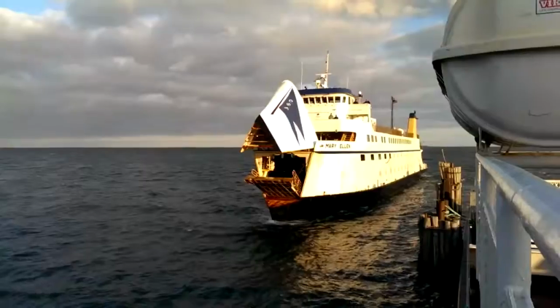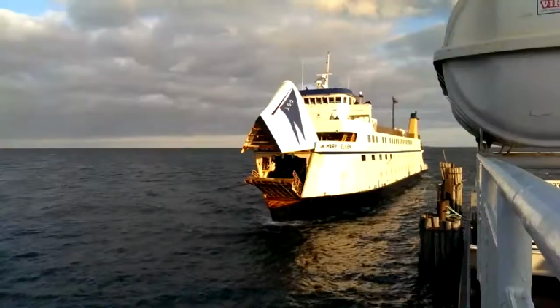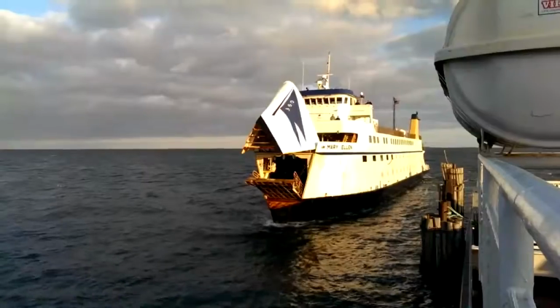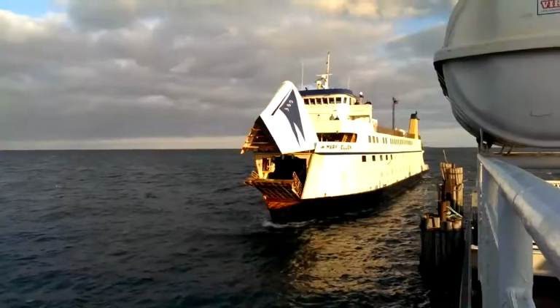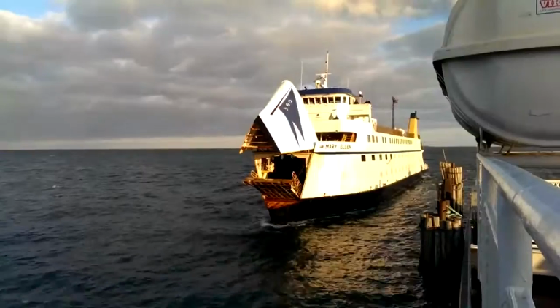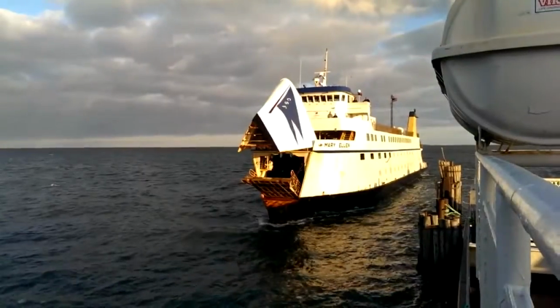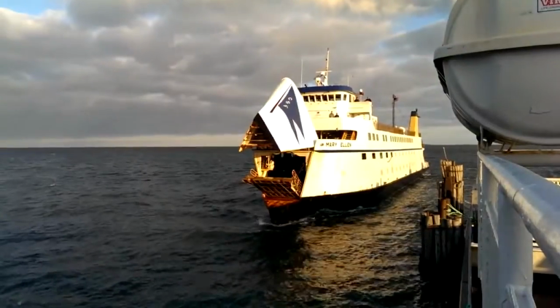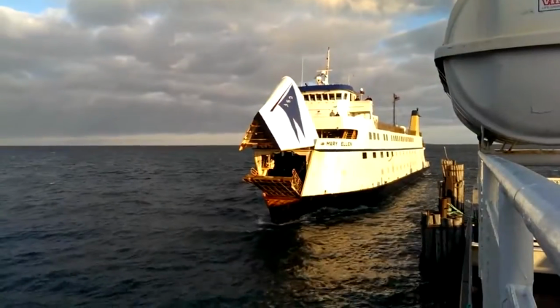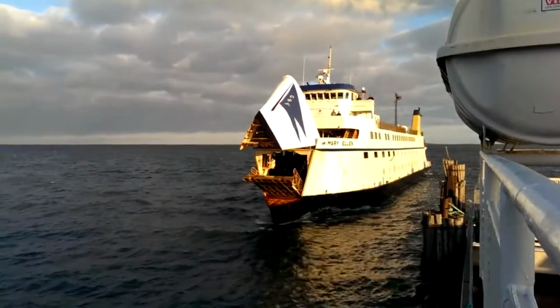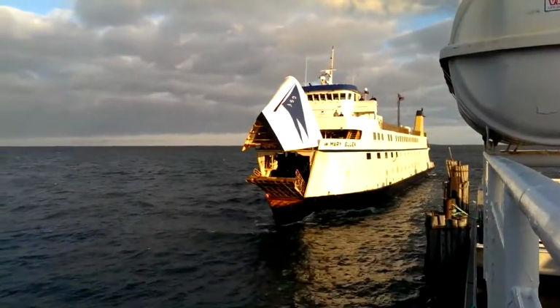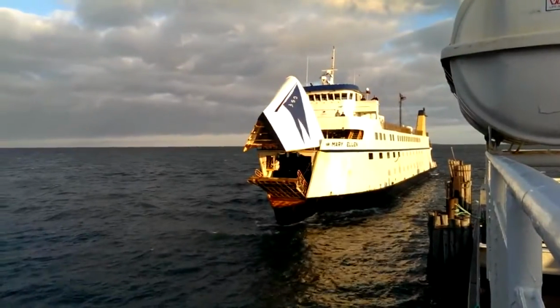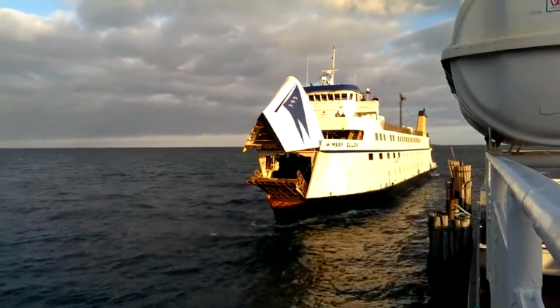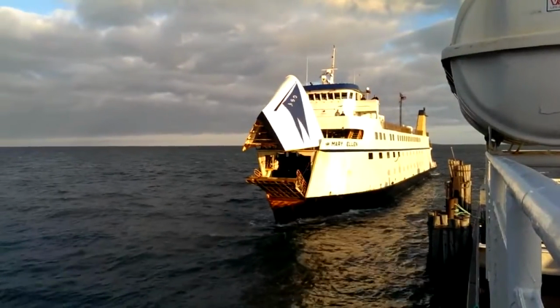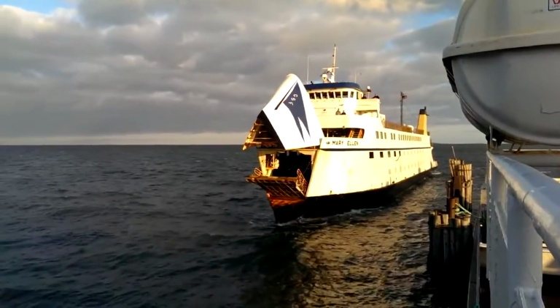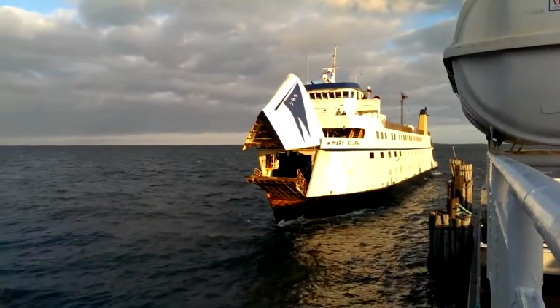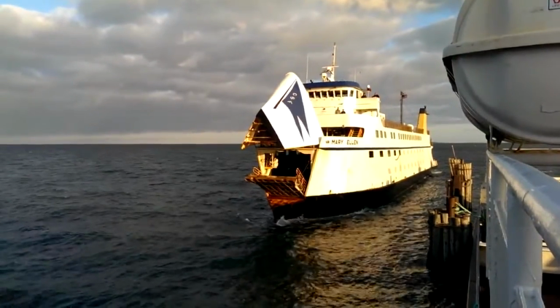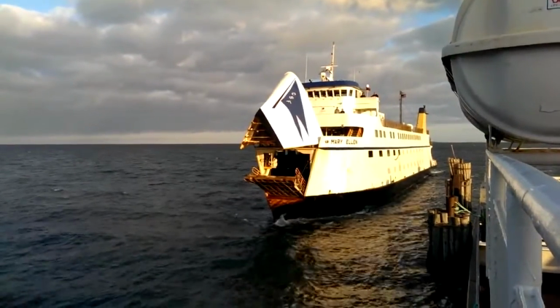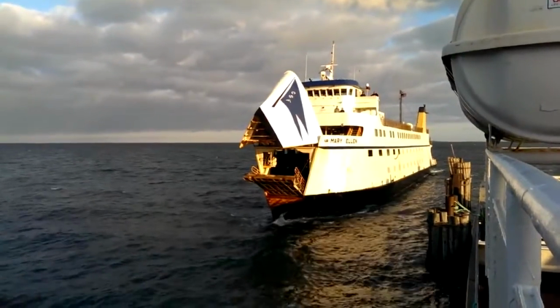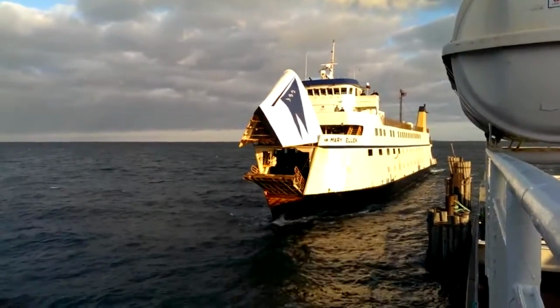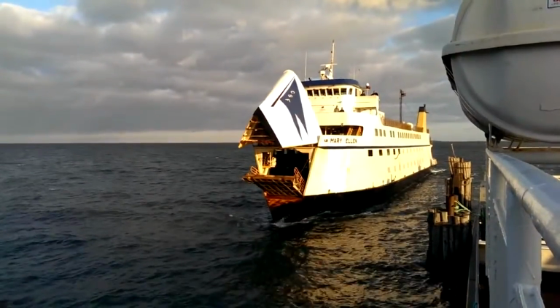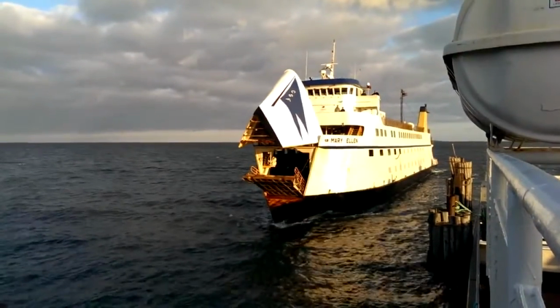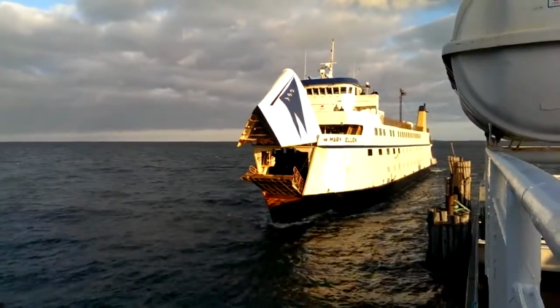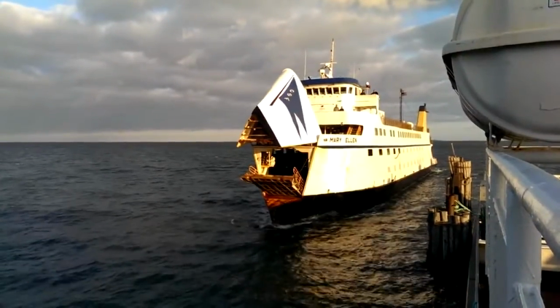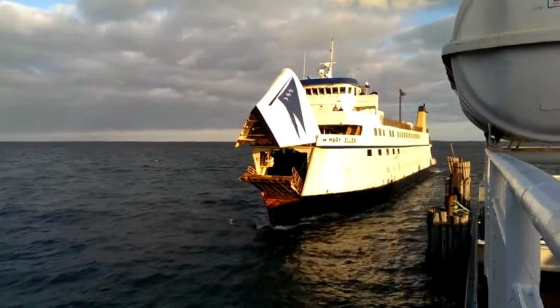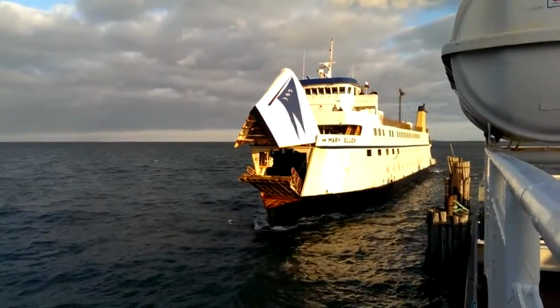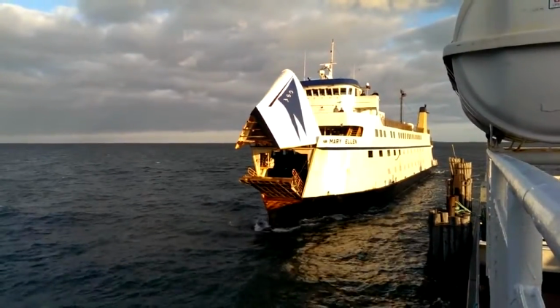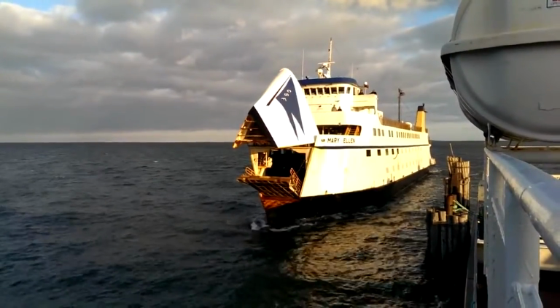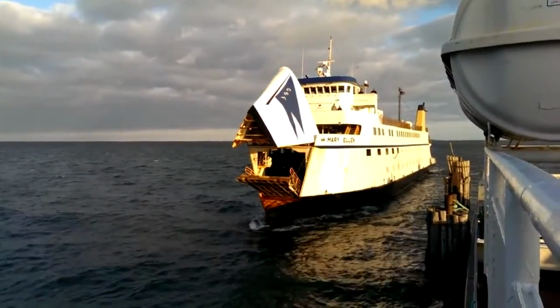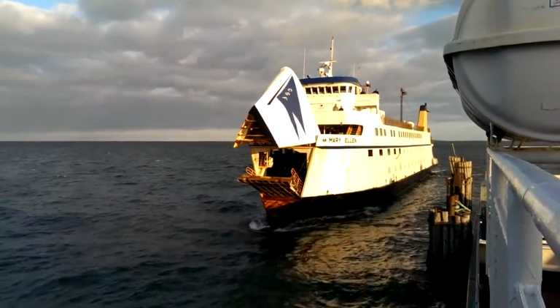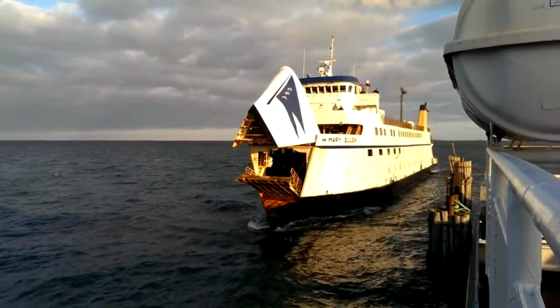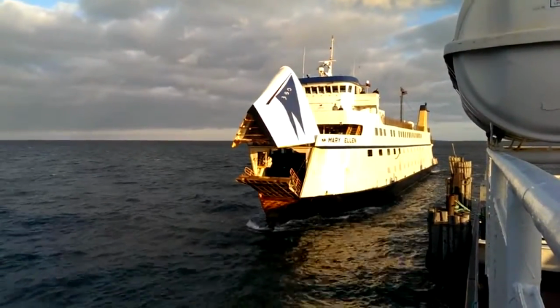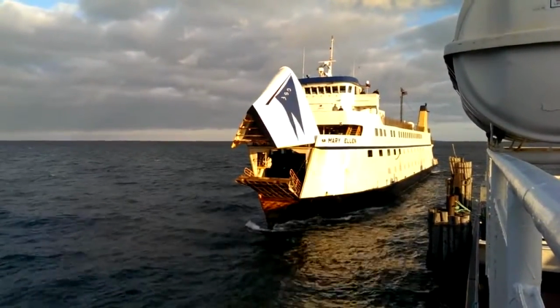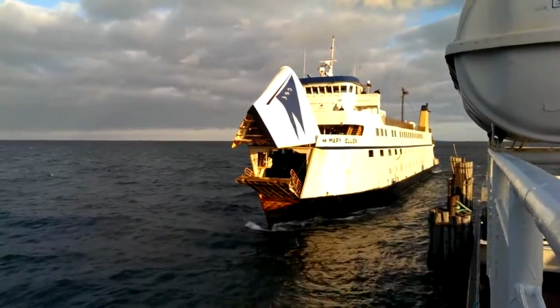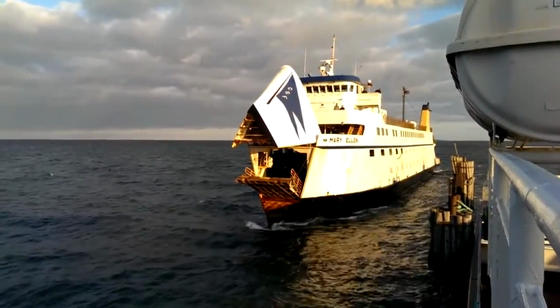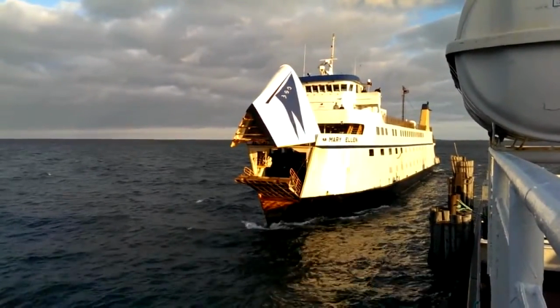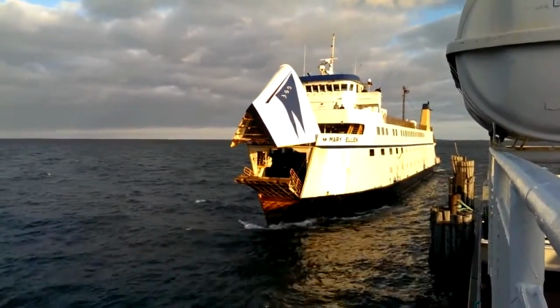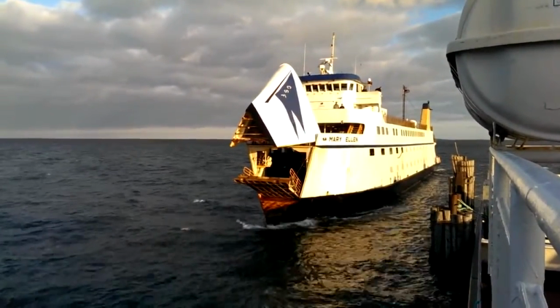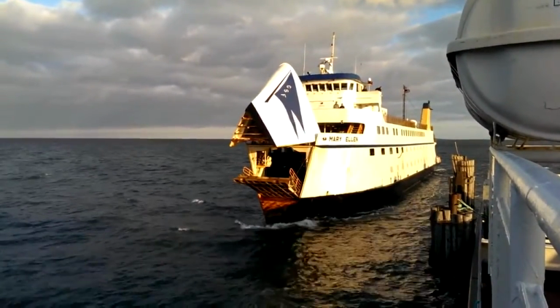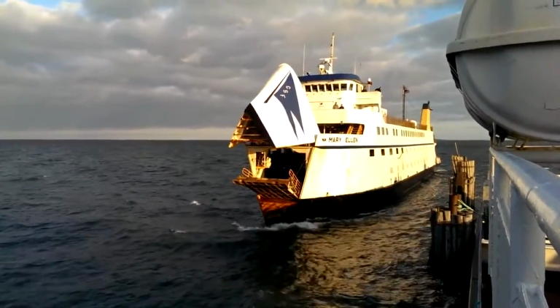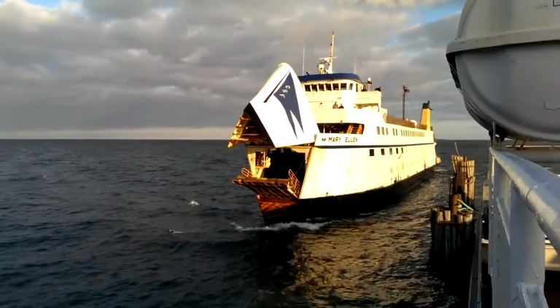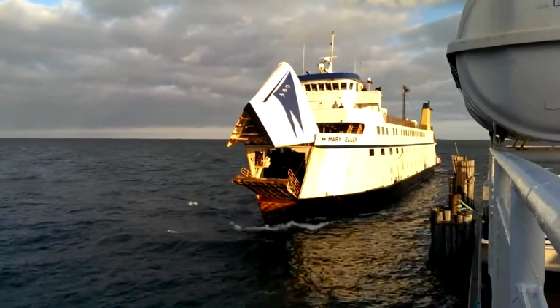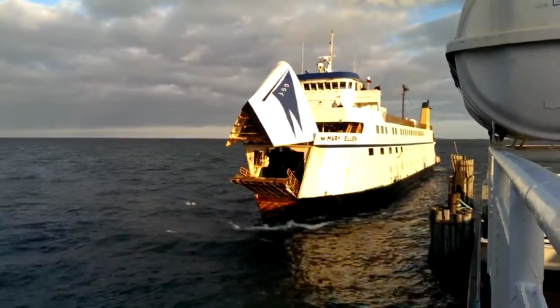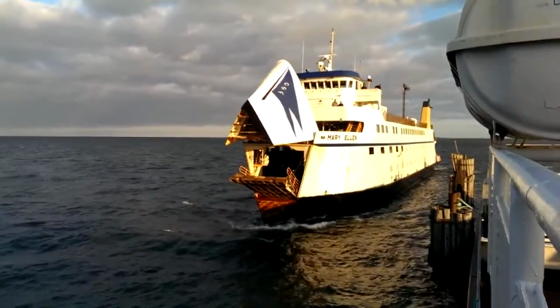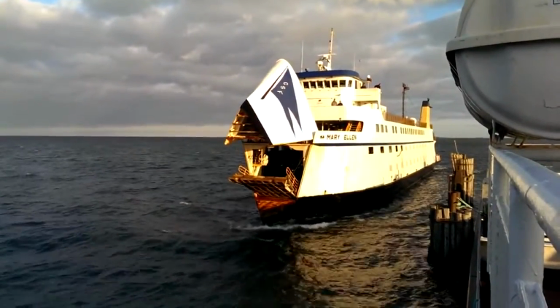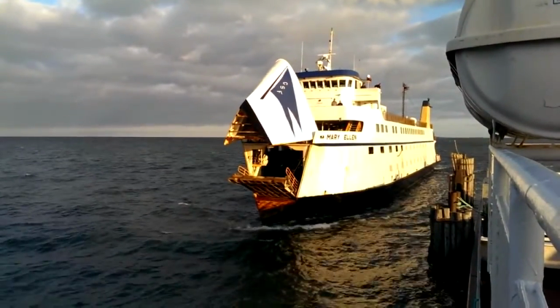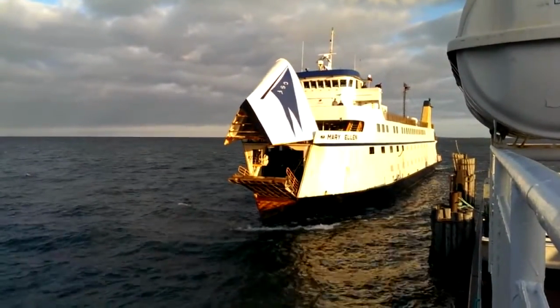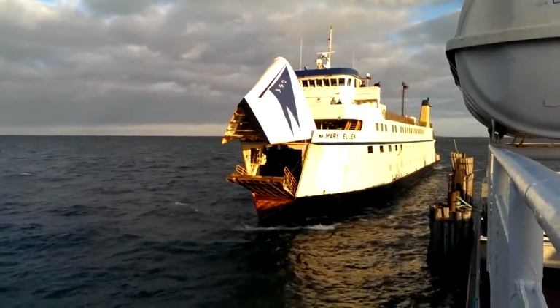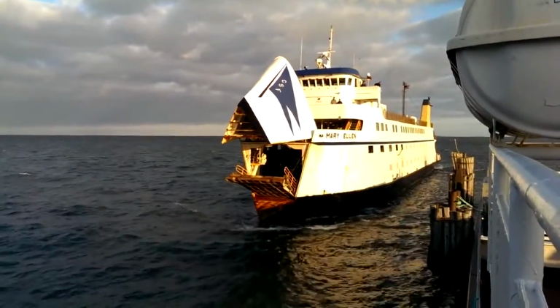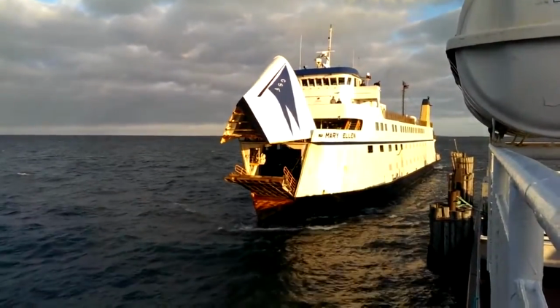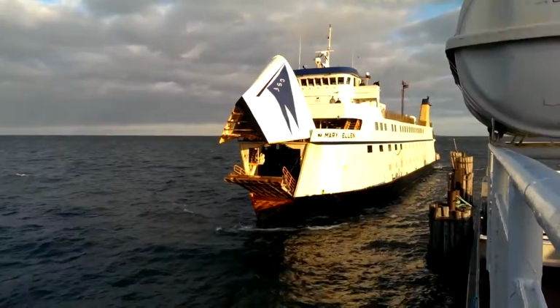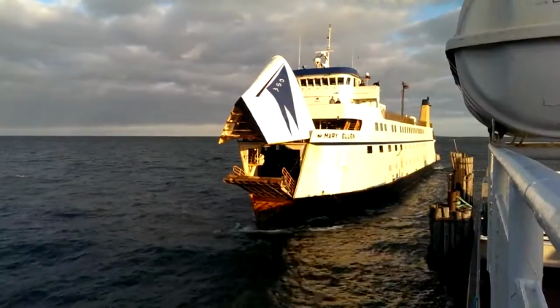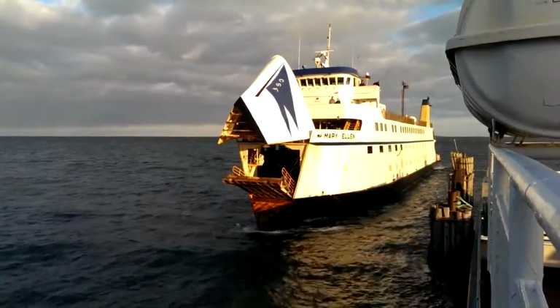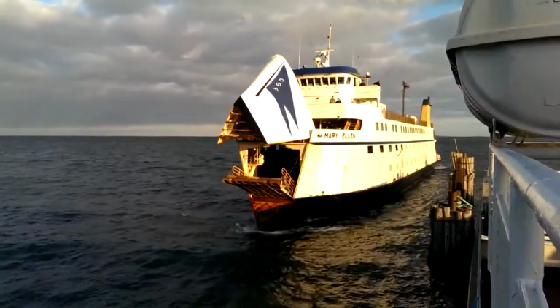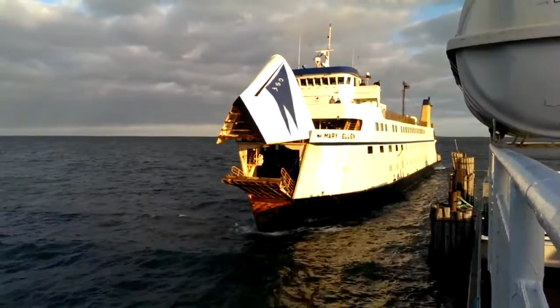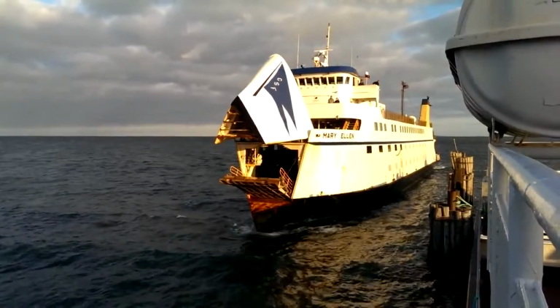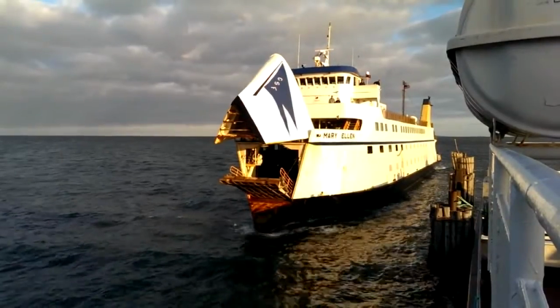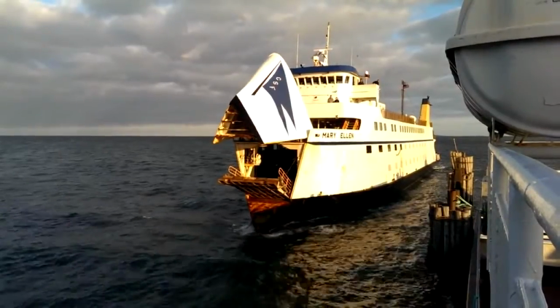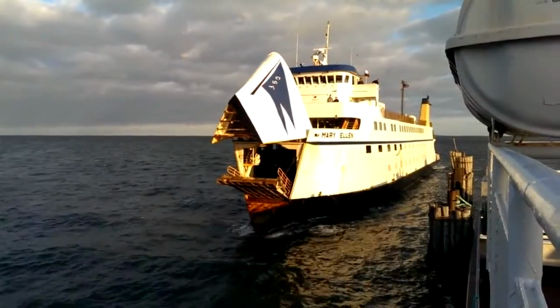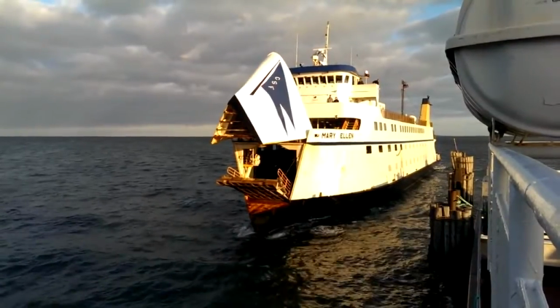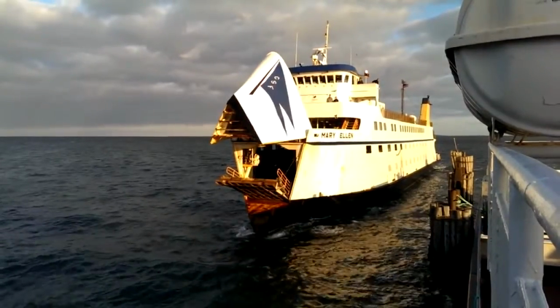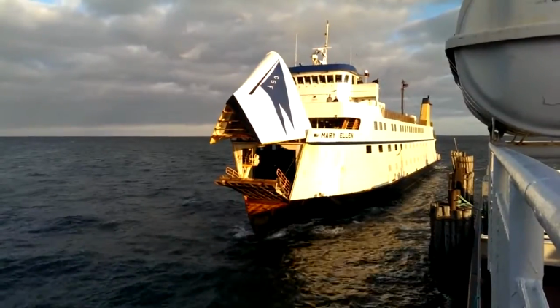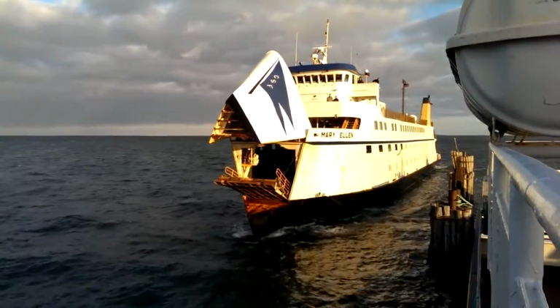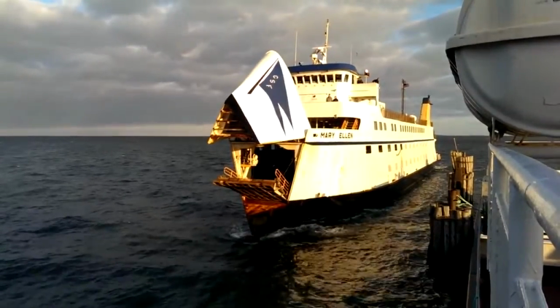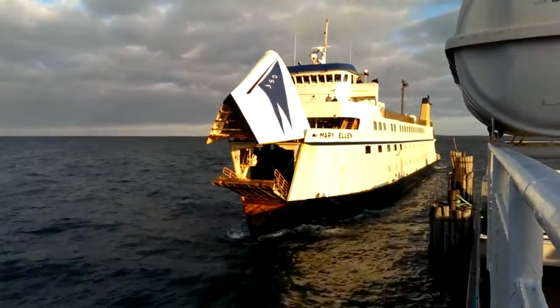Hi everybody, this is Michael Fisher with Pocketnow. It's a very windy day in rural New York State watching the MV Mary Ellen tie up.